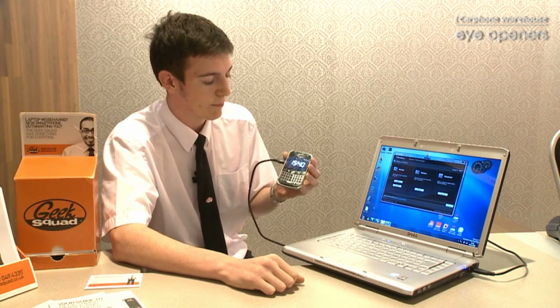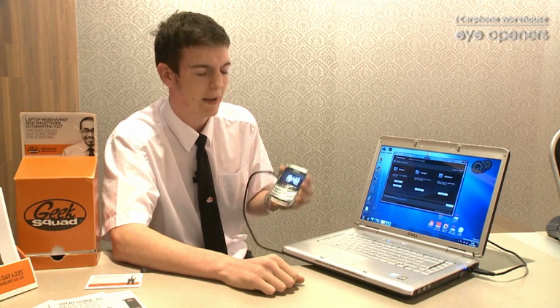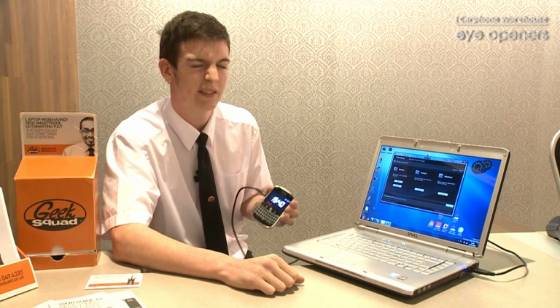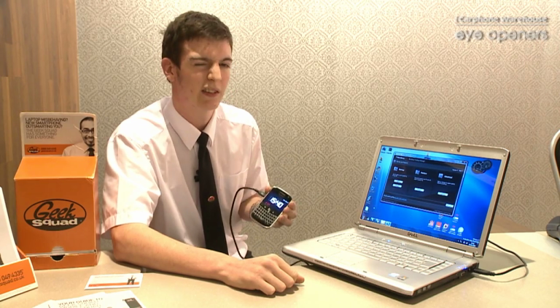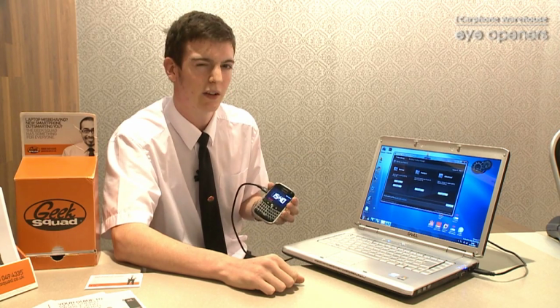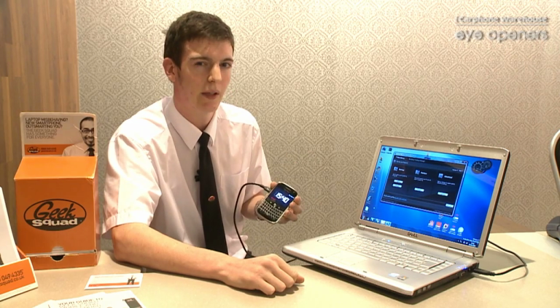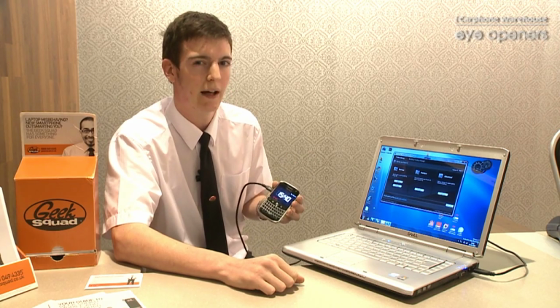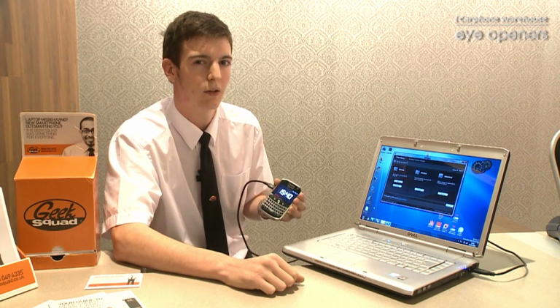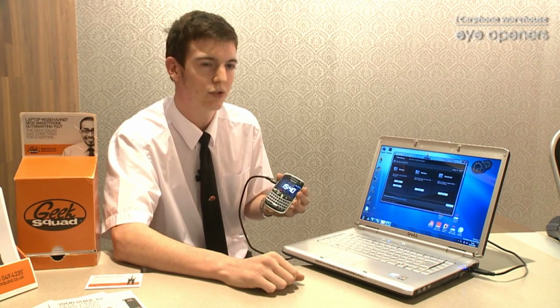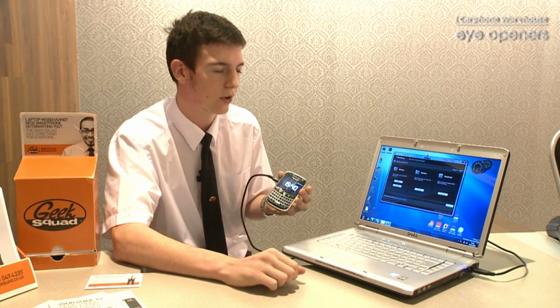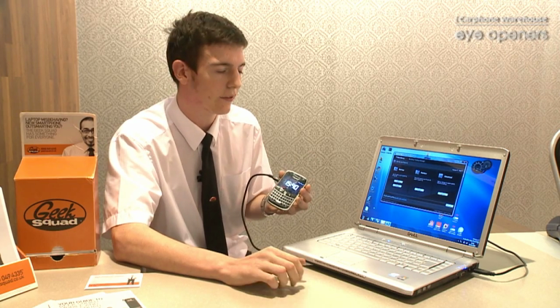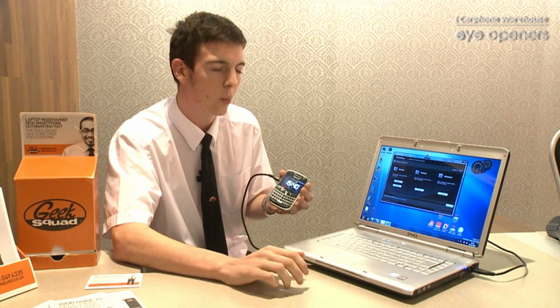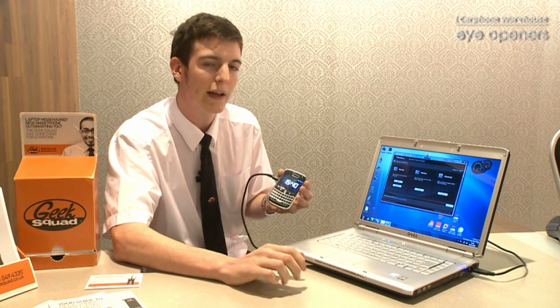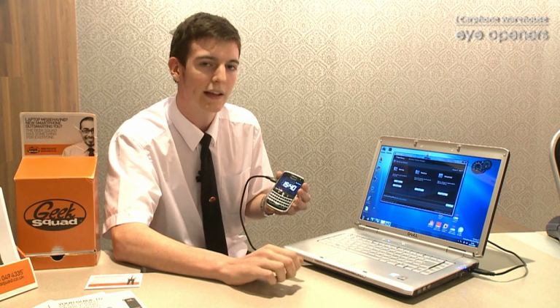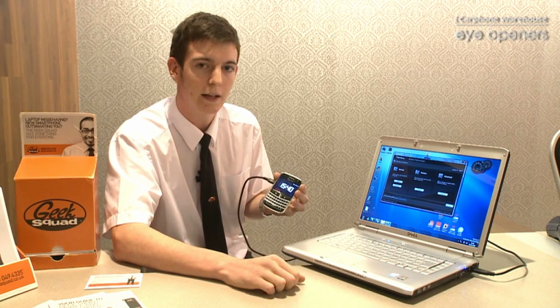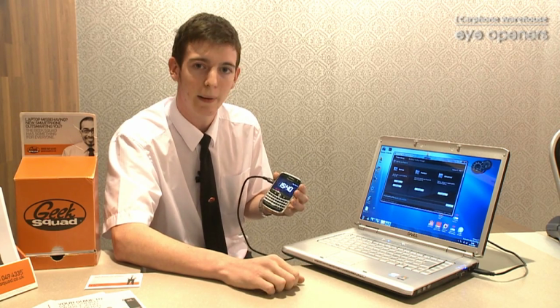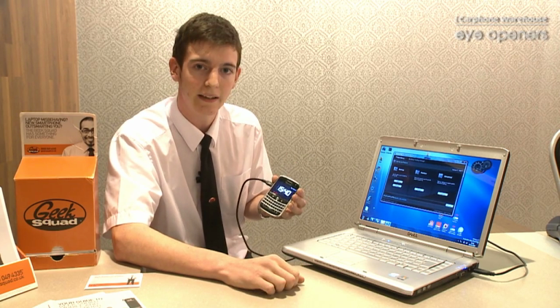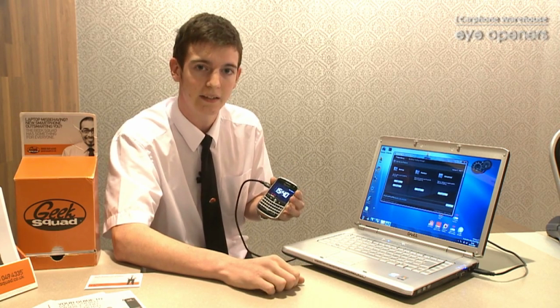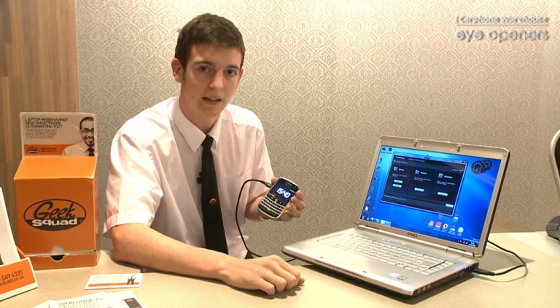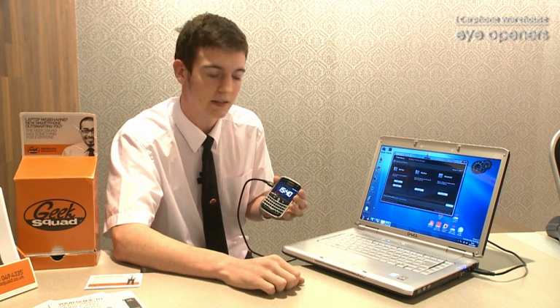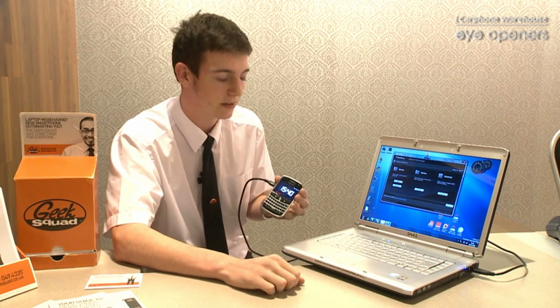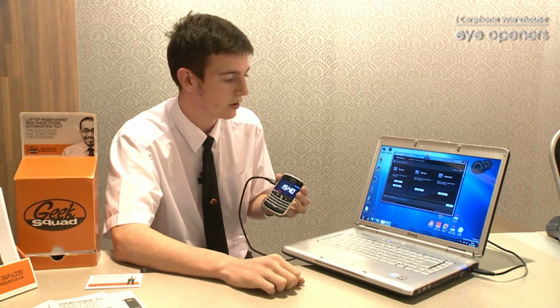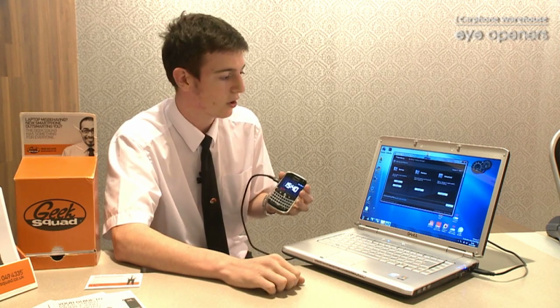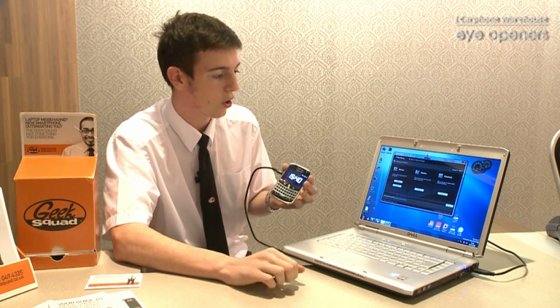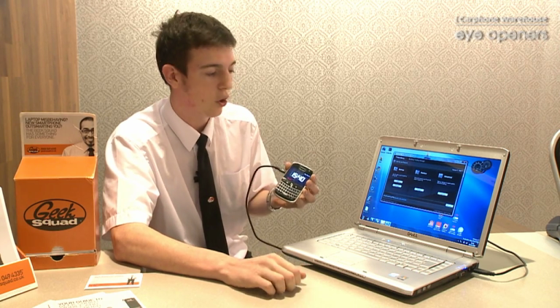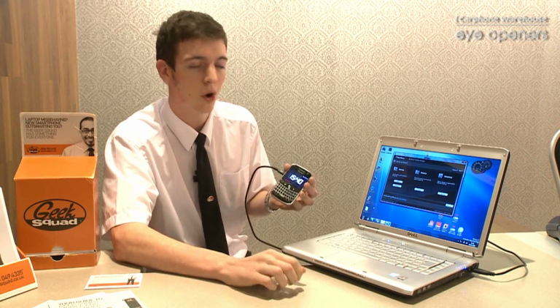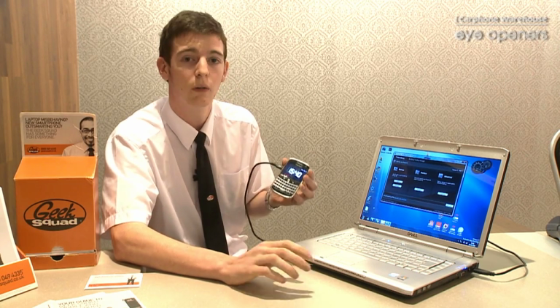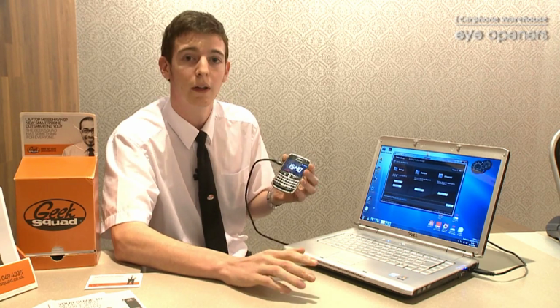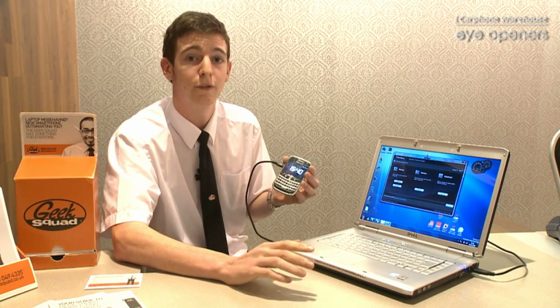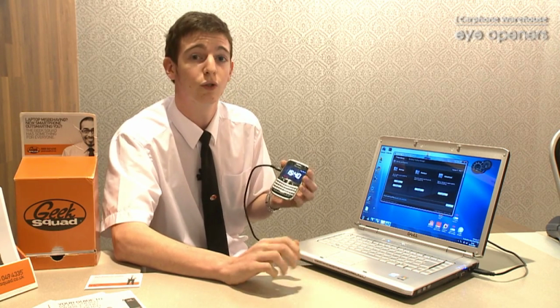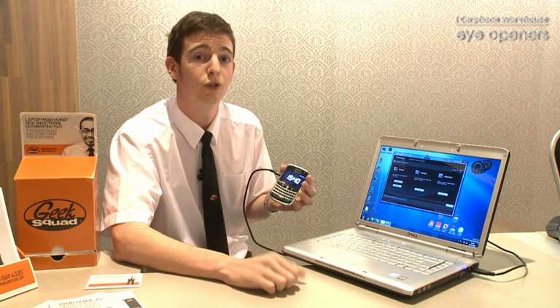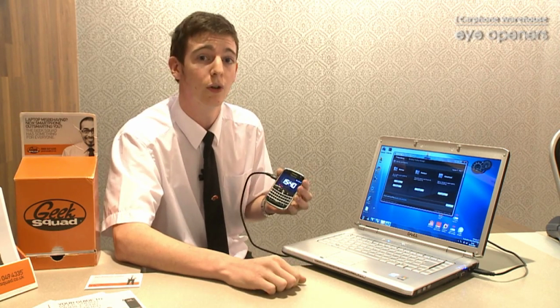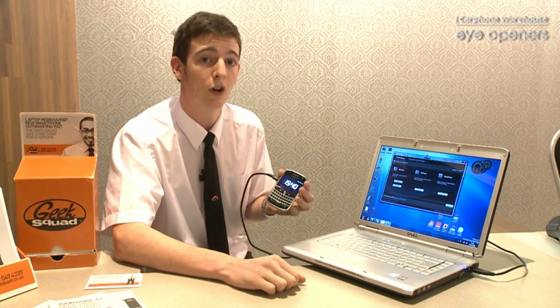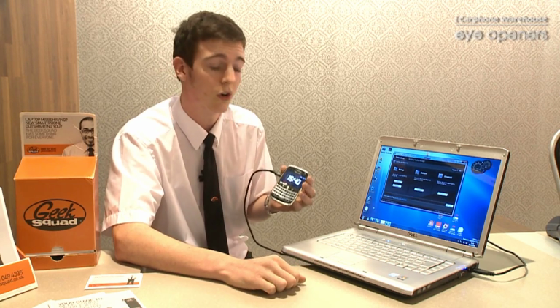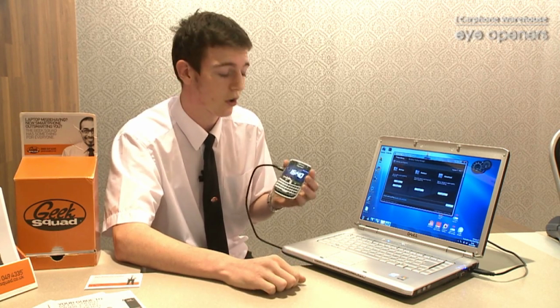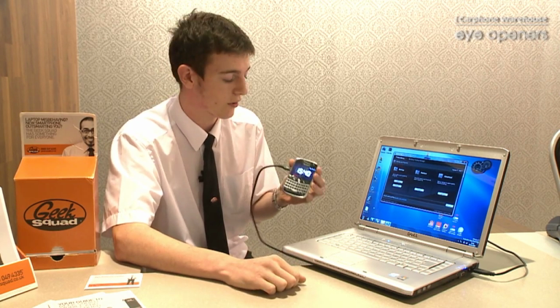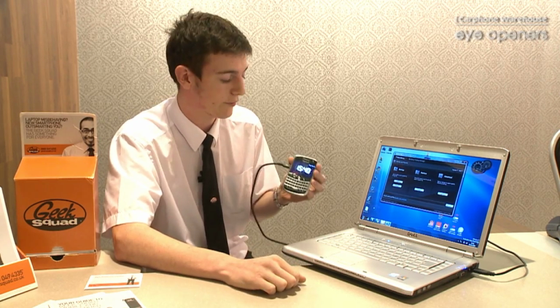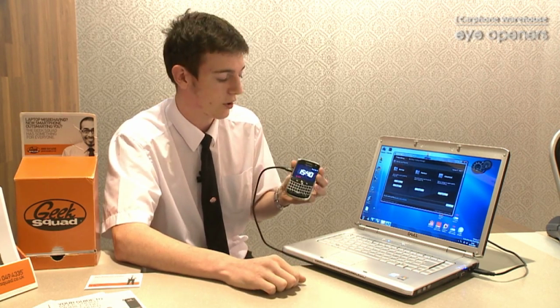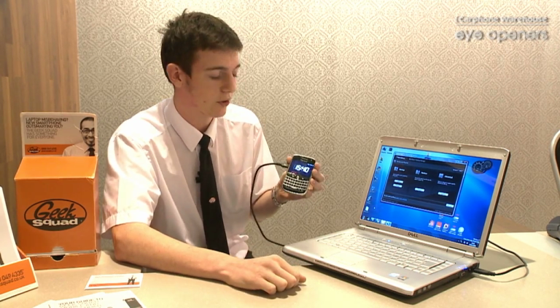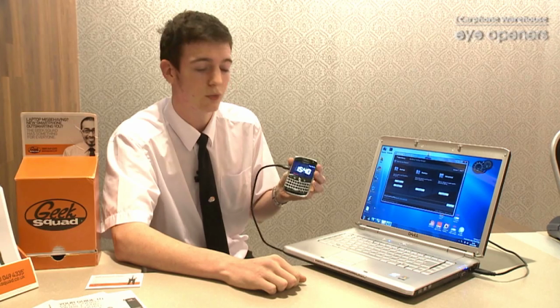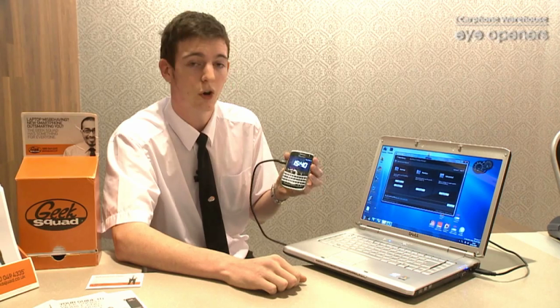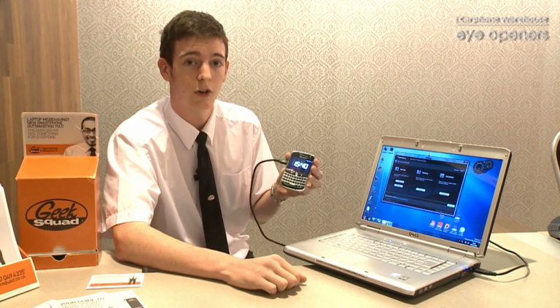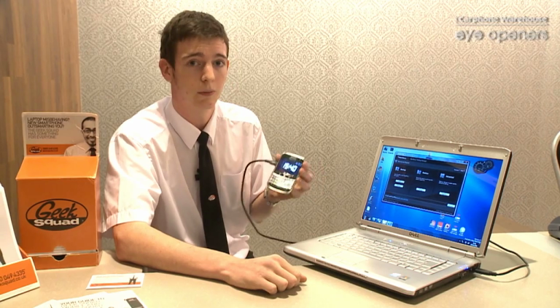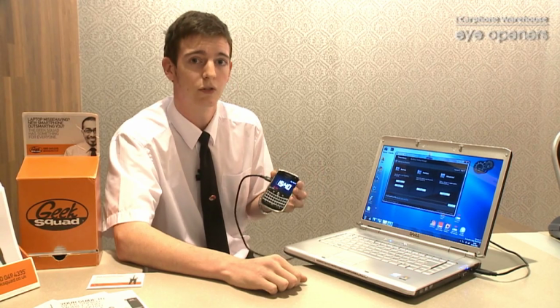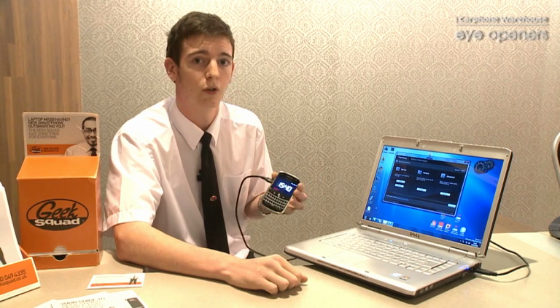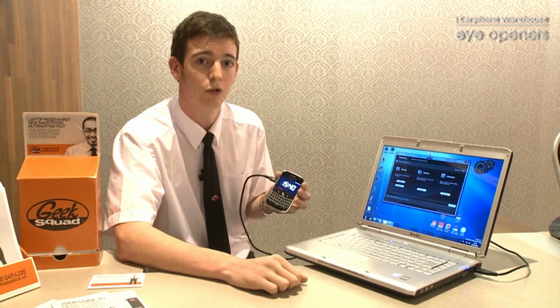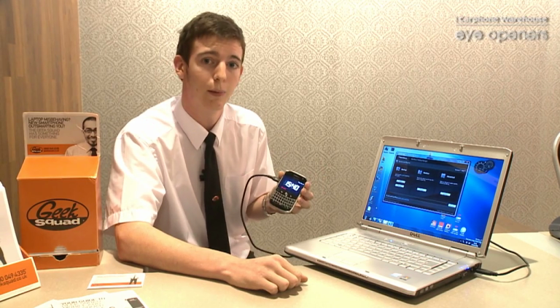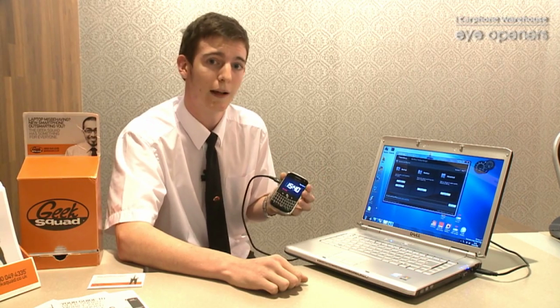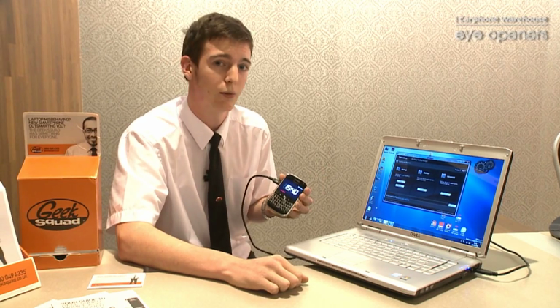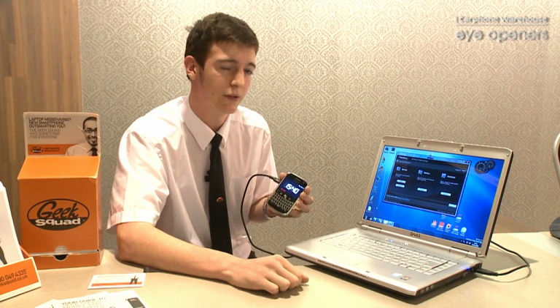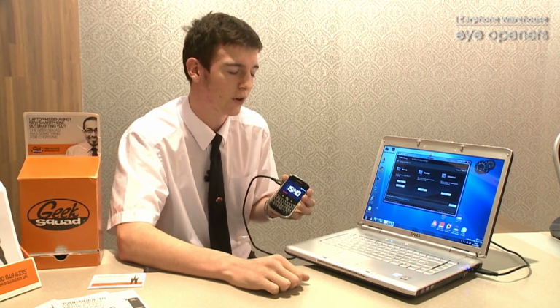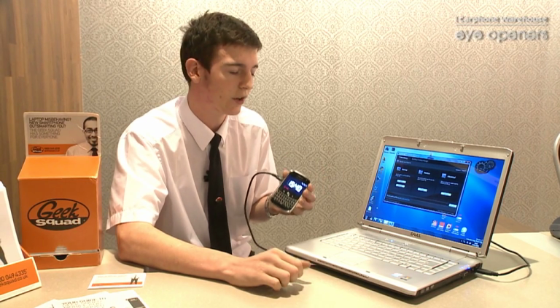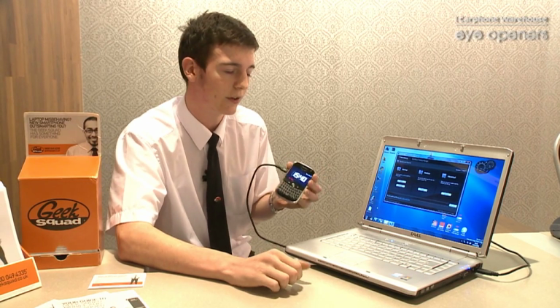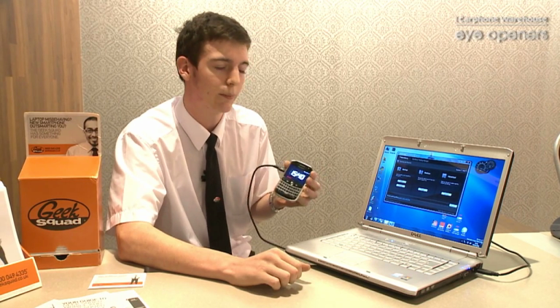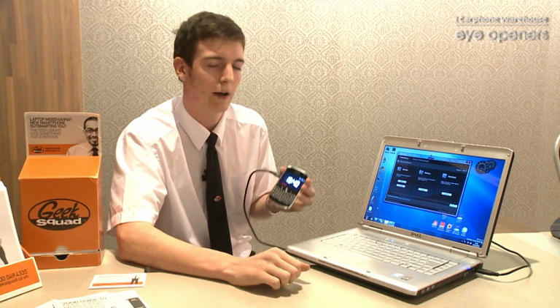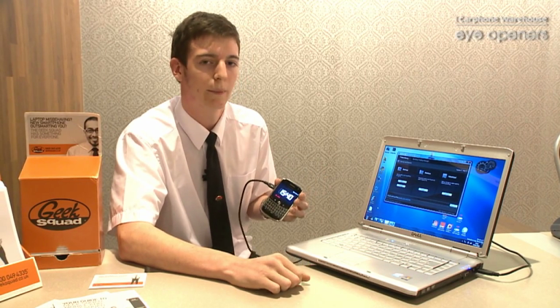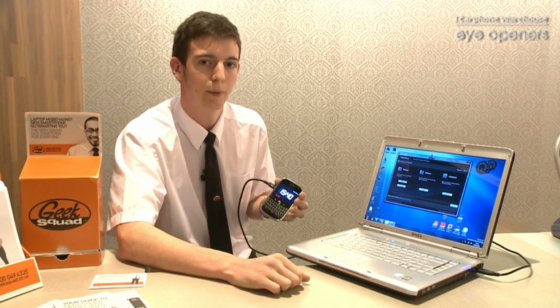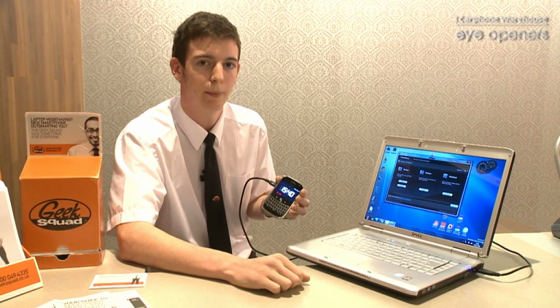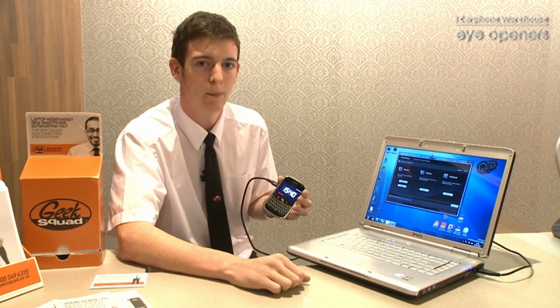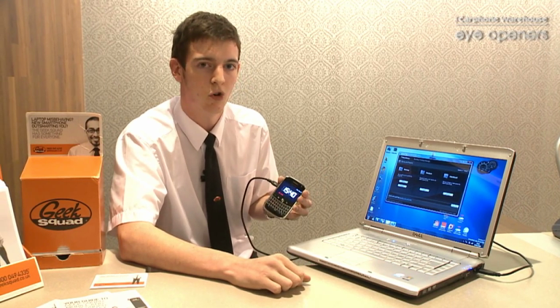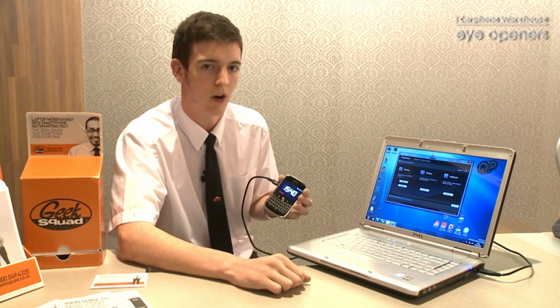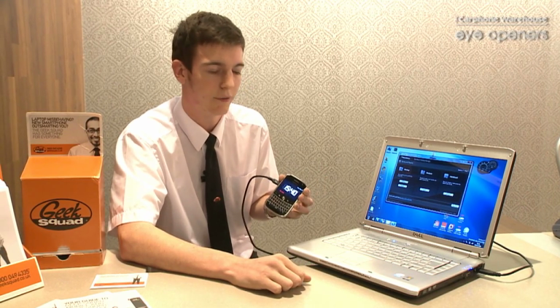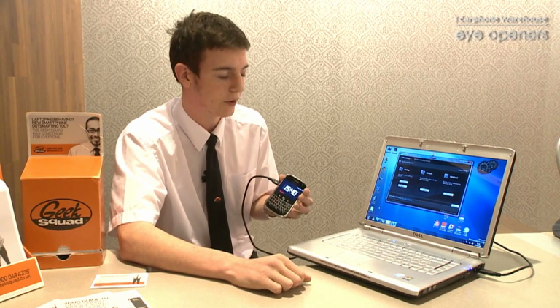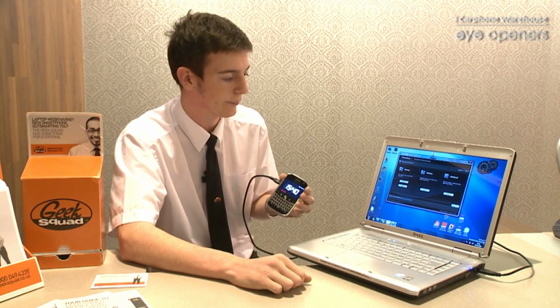It's best to do that on a weekly basis, or if you're doing a lot of vital documents on your BlackBerry device, perhaps a bit more often.